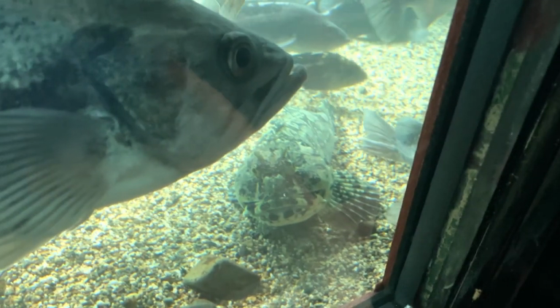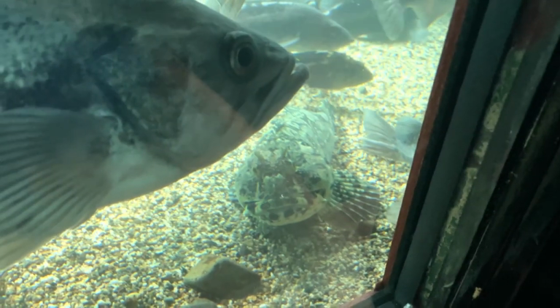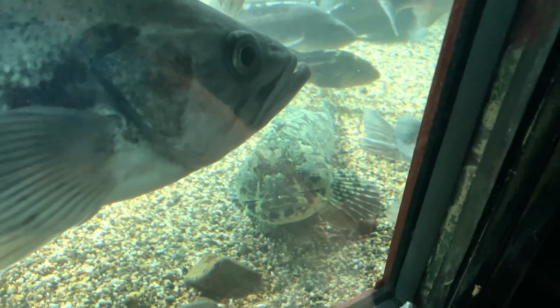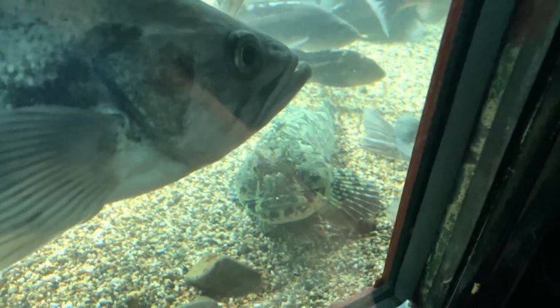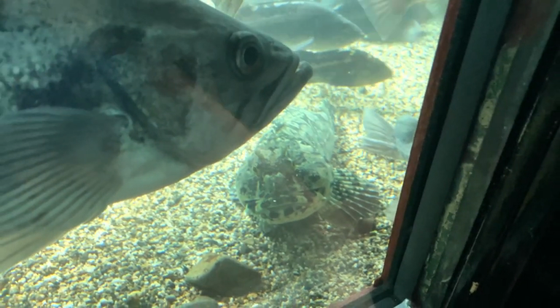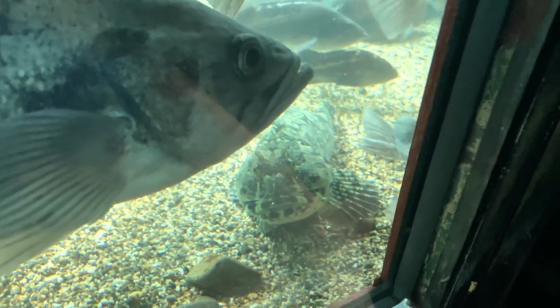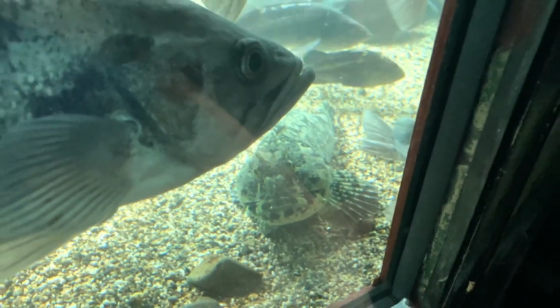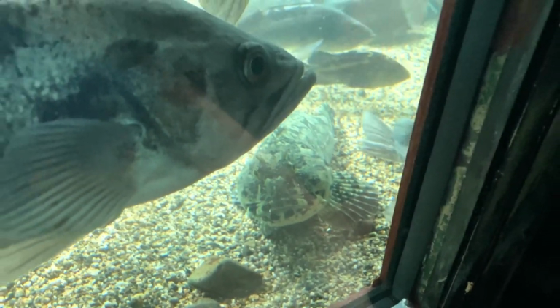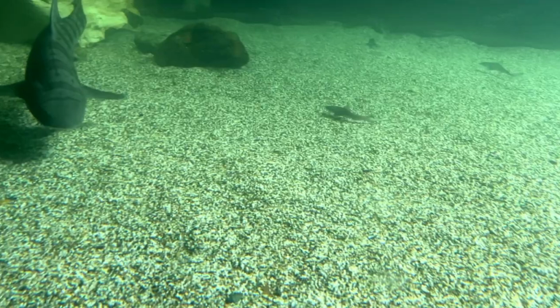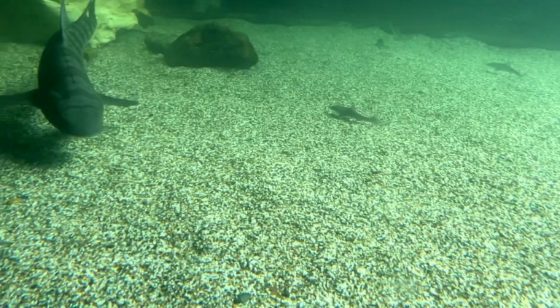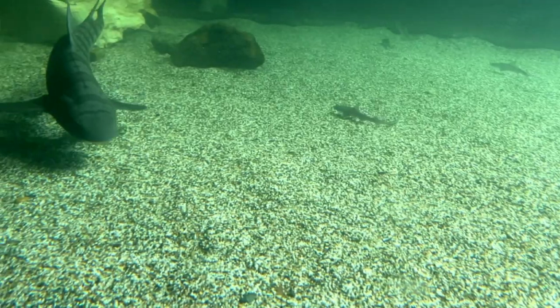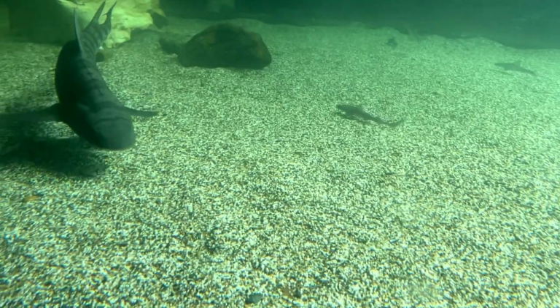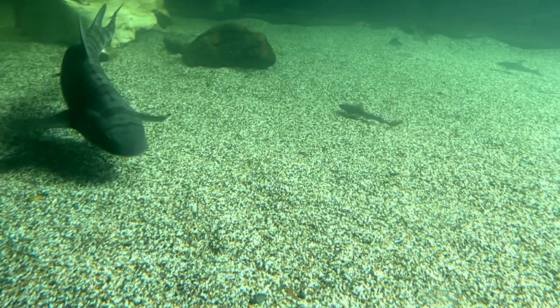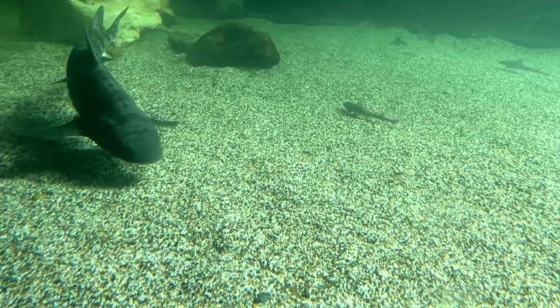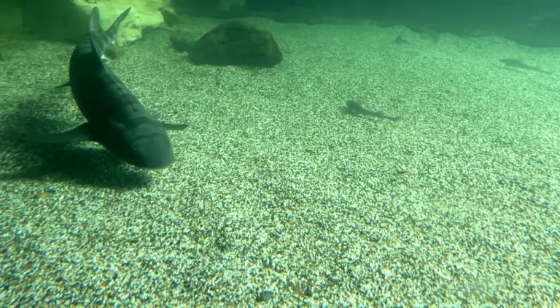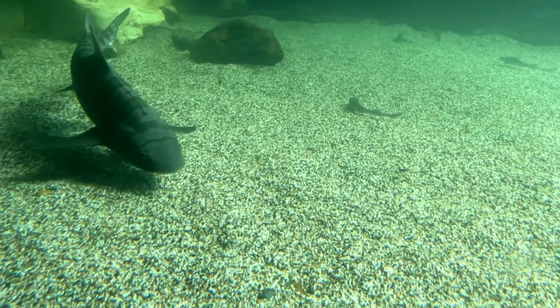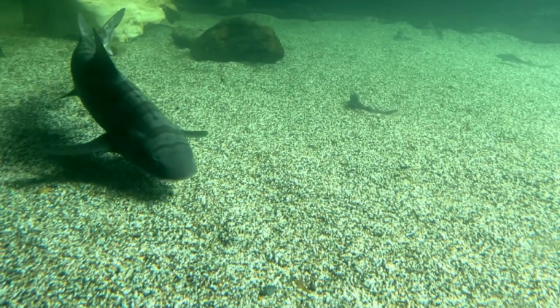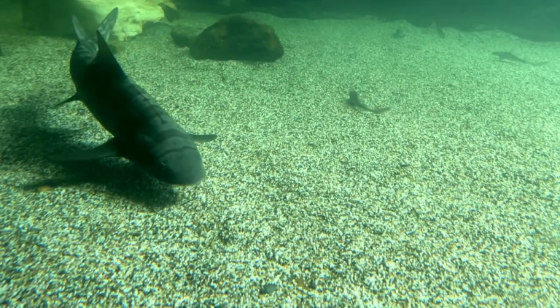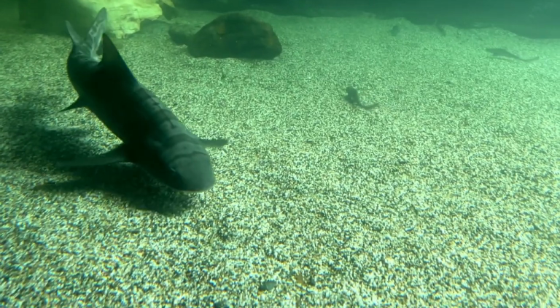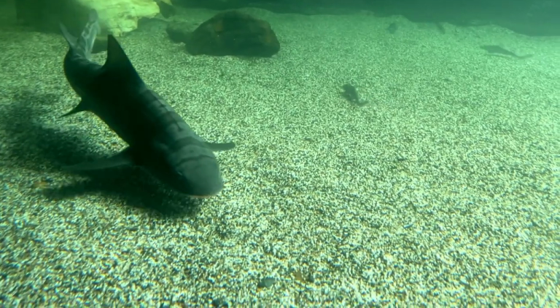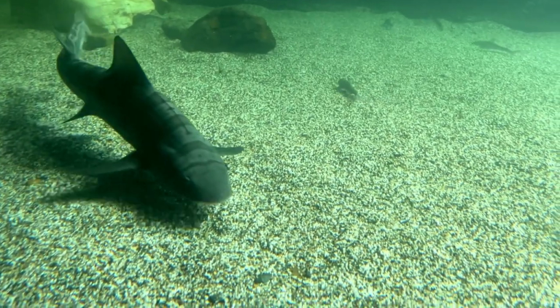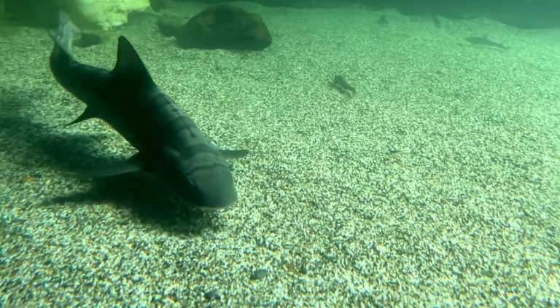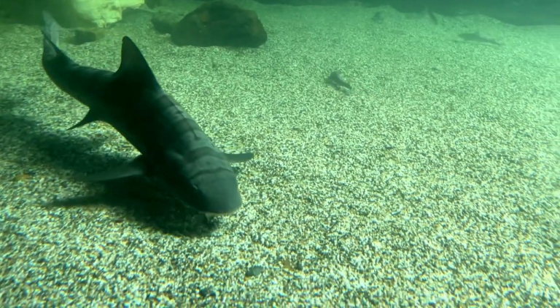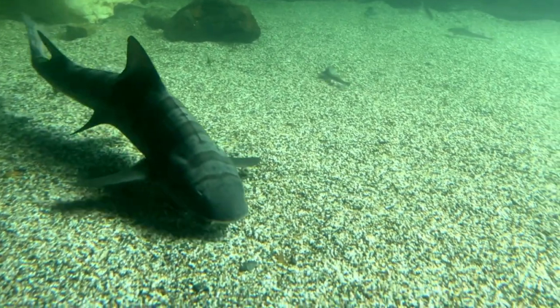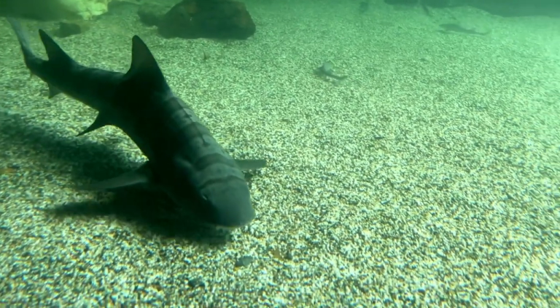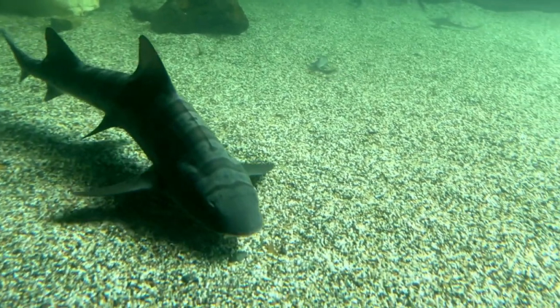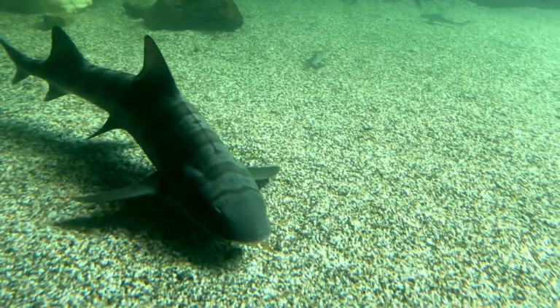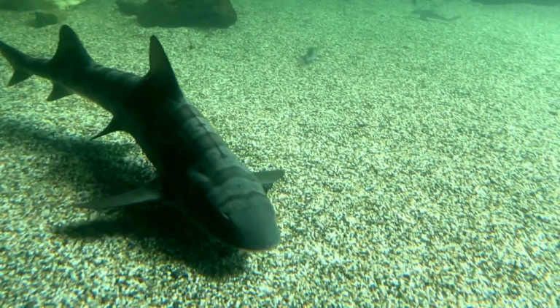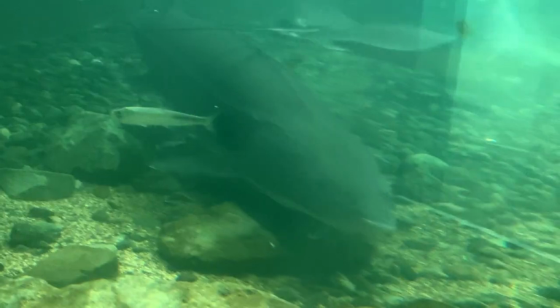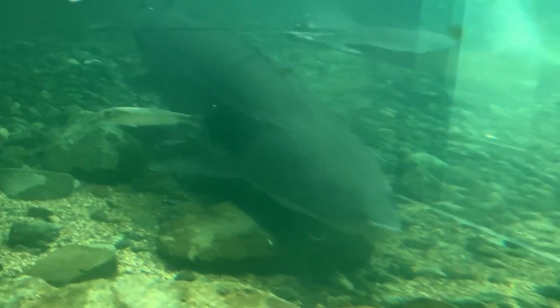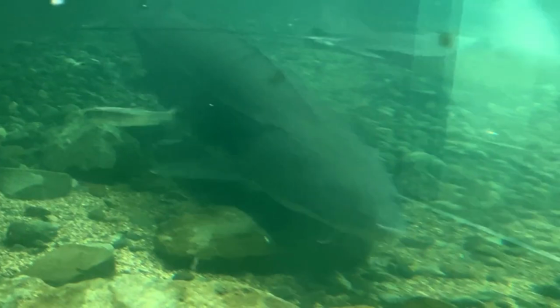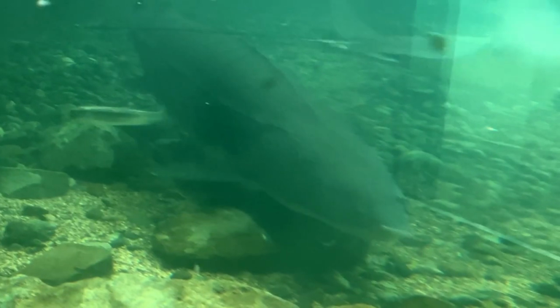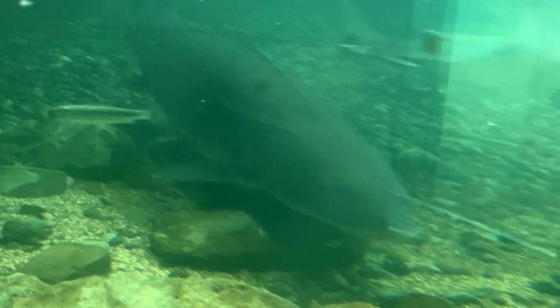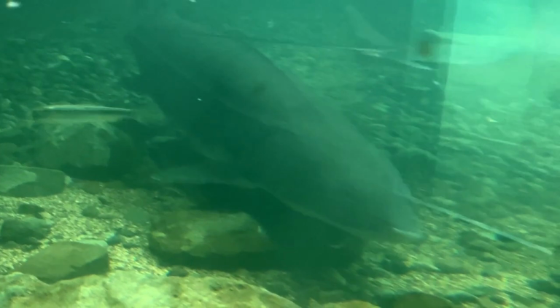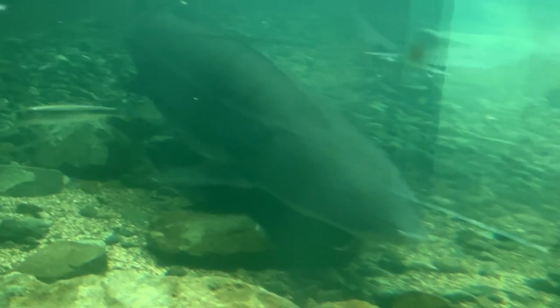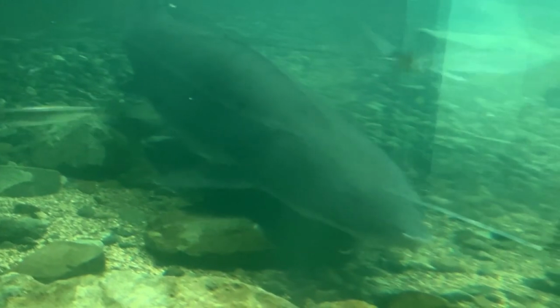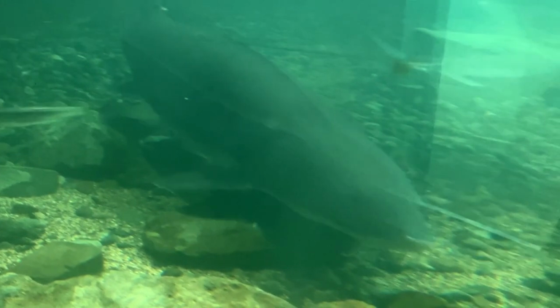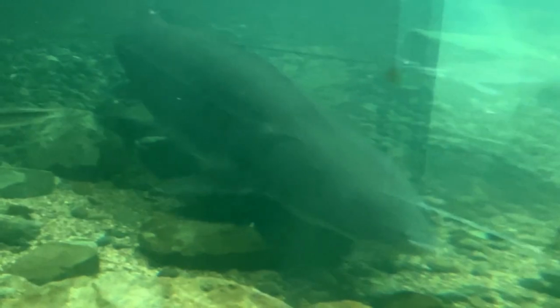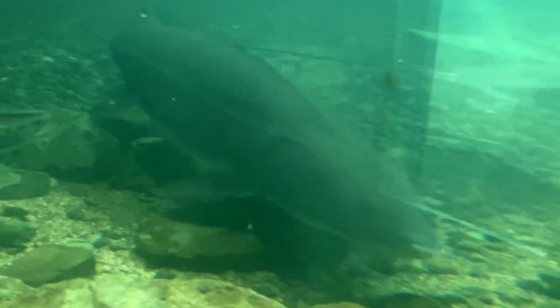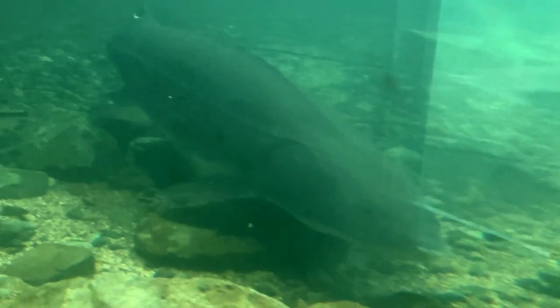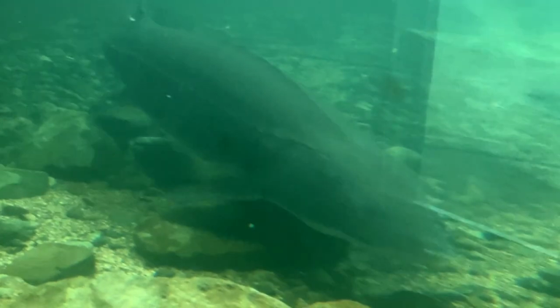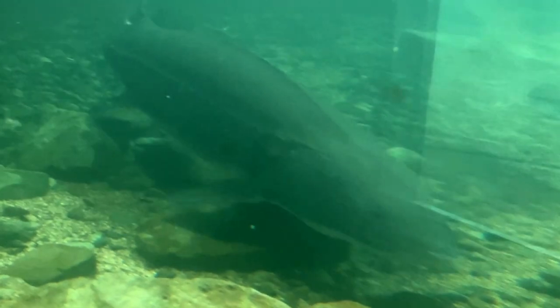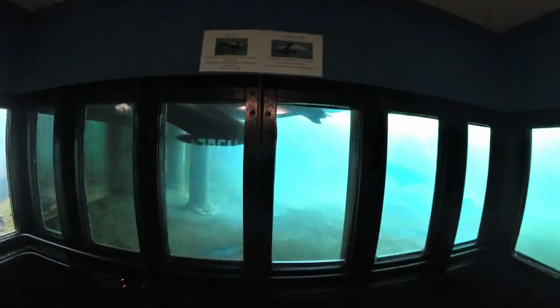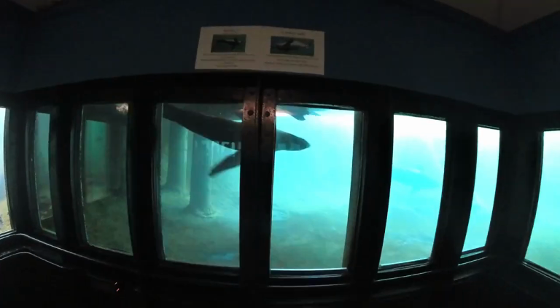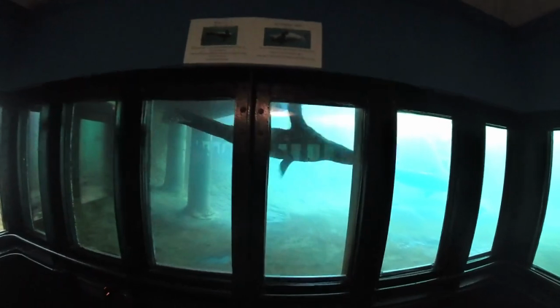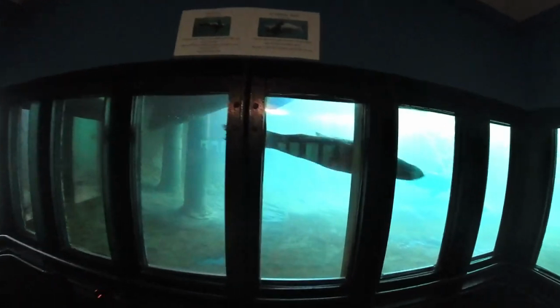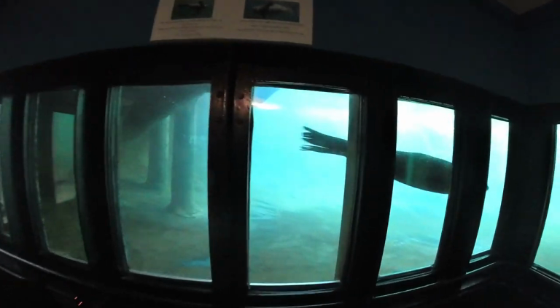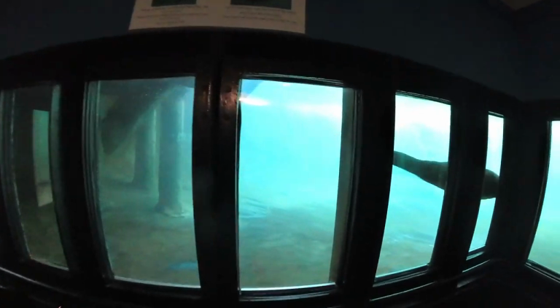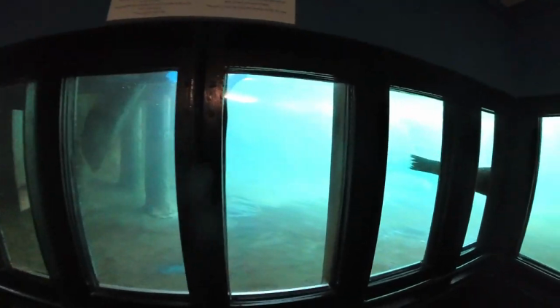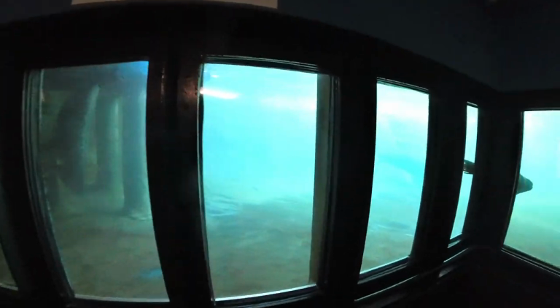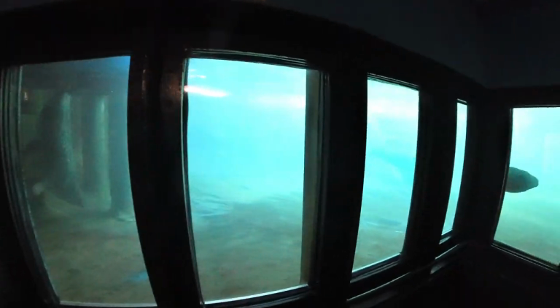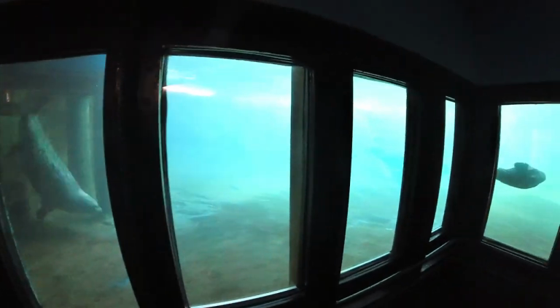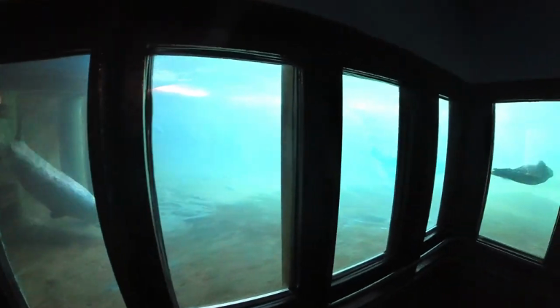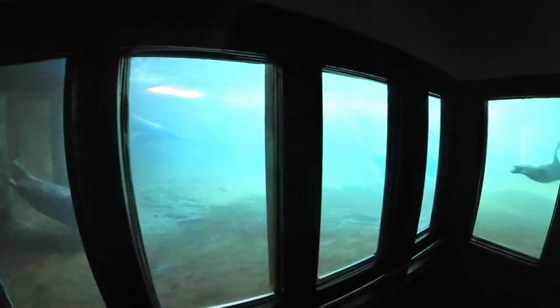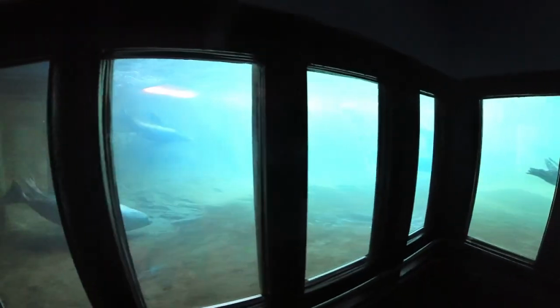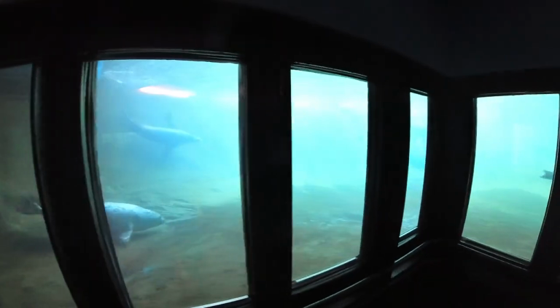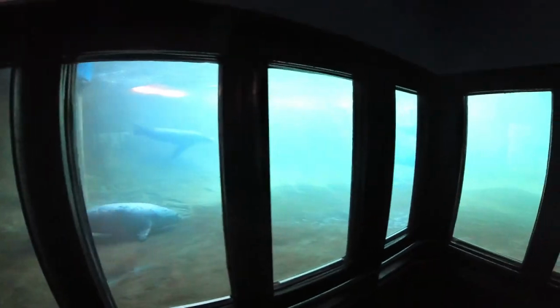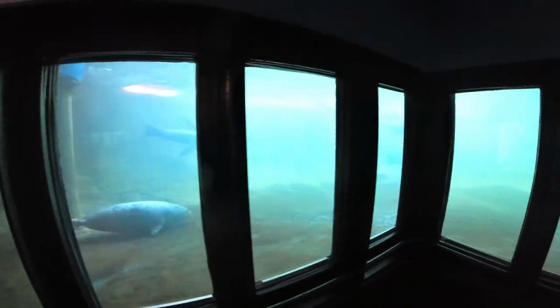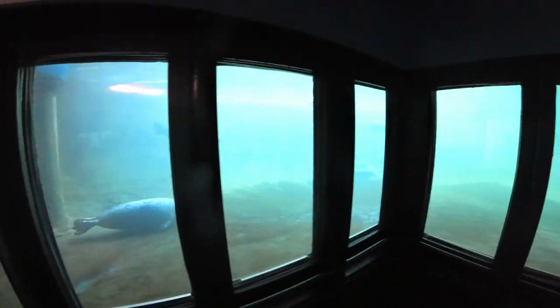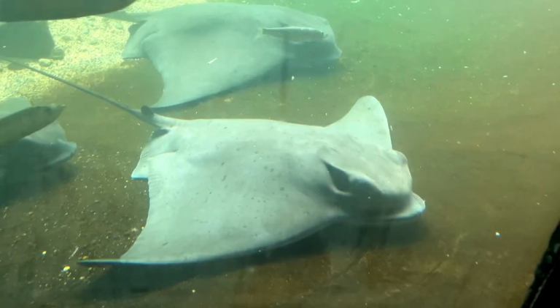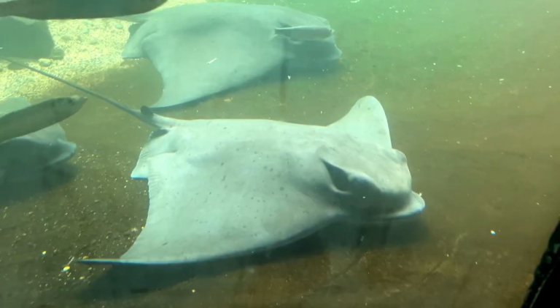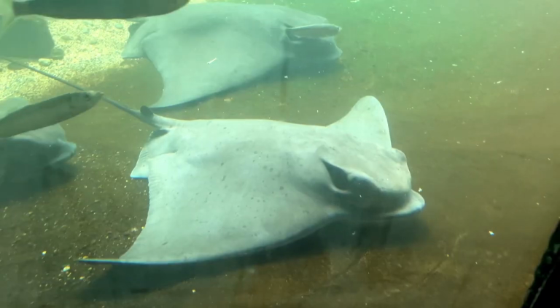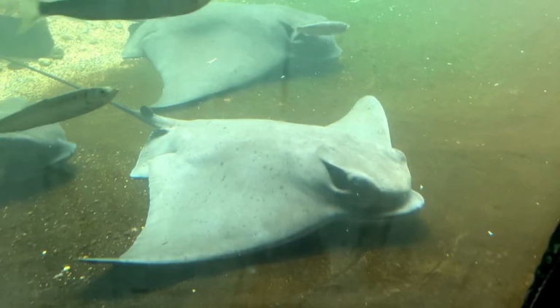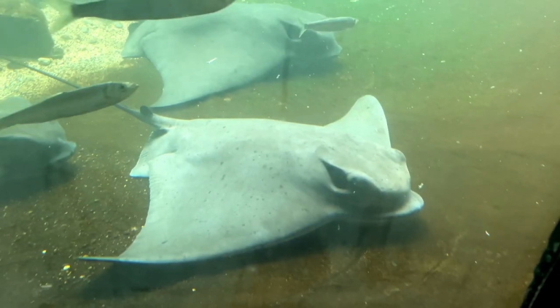We got to view some pretty amazing local sea life, like rockfish, leopard shark, sturgeon, playful sea lions, and the super unique-looking bat ray.